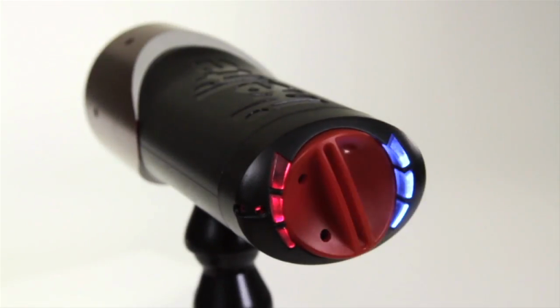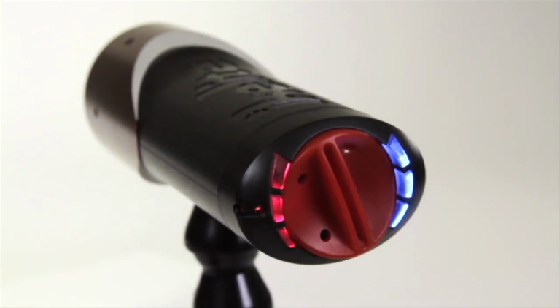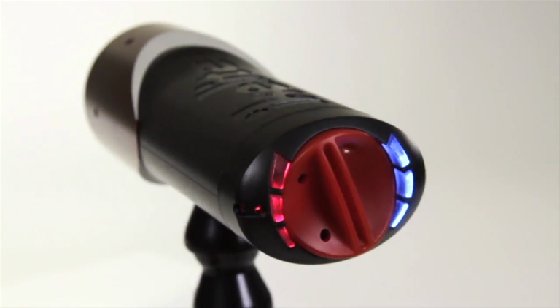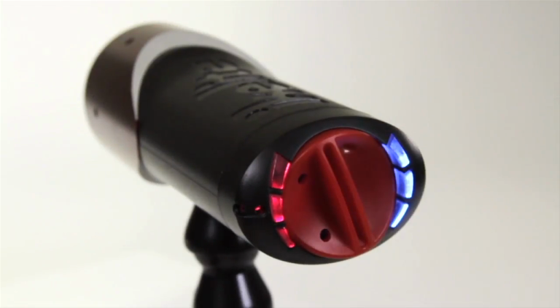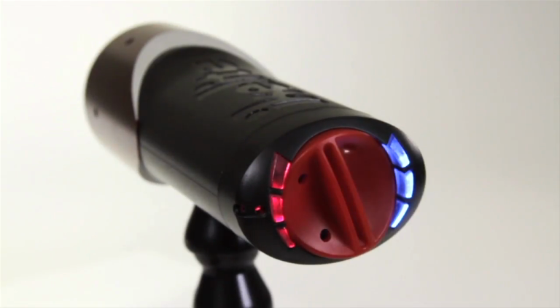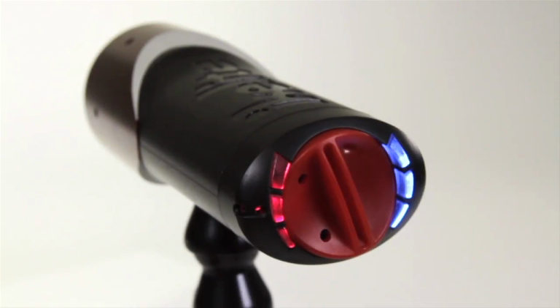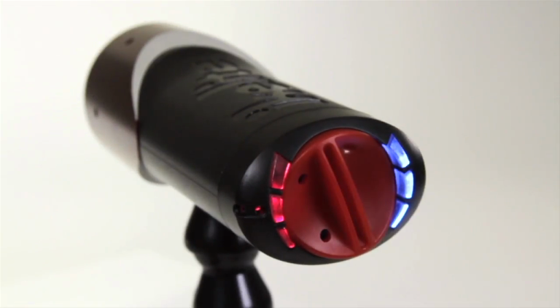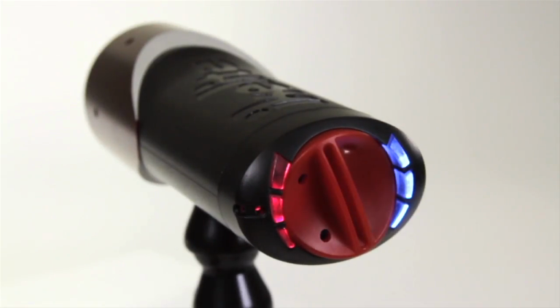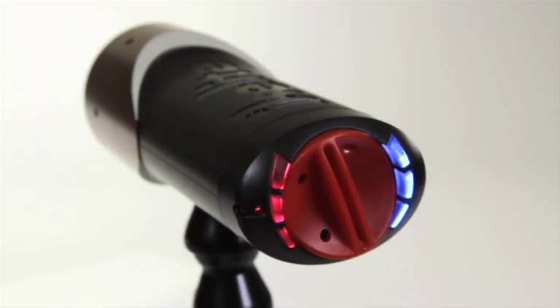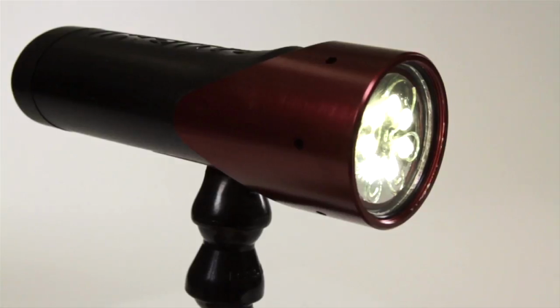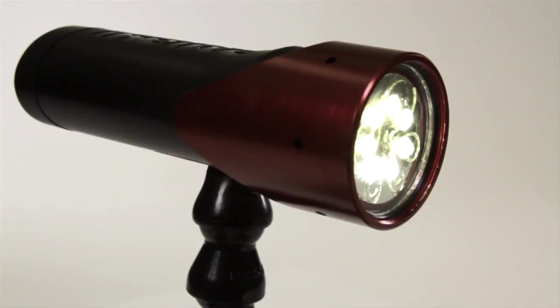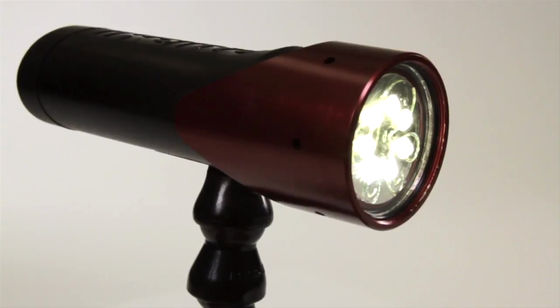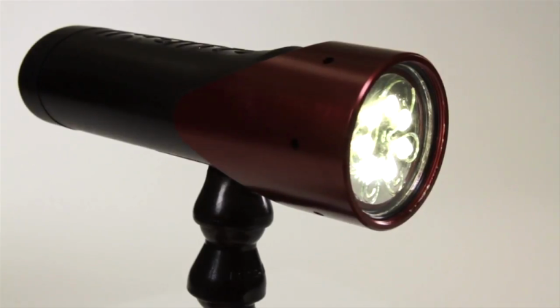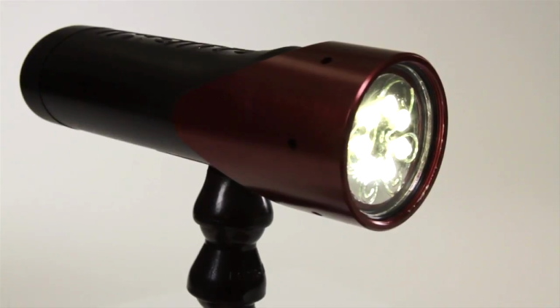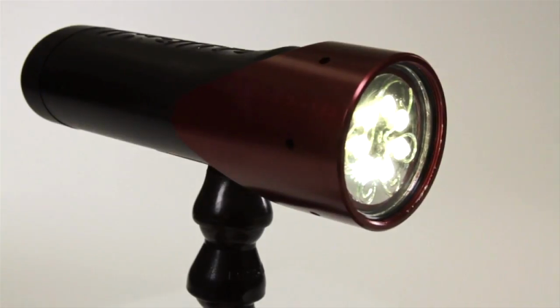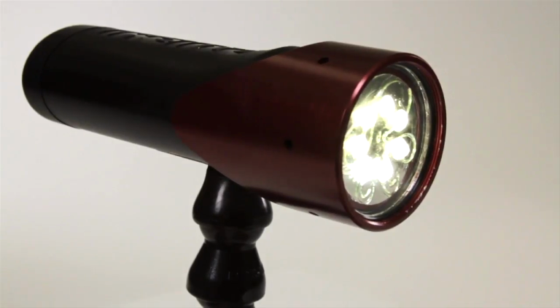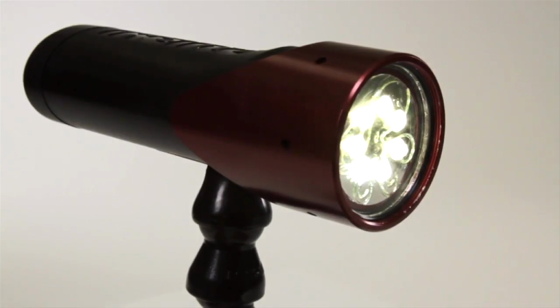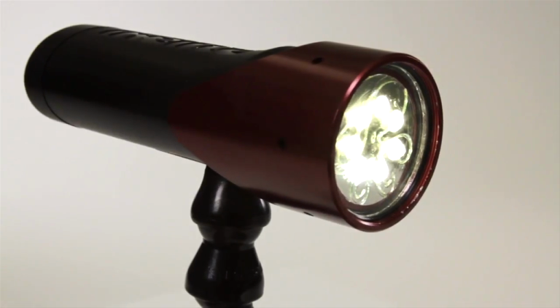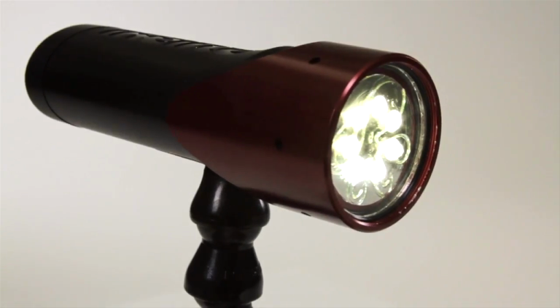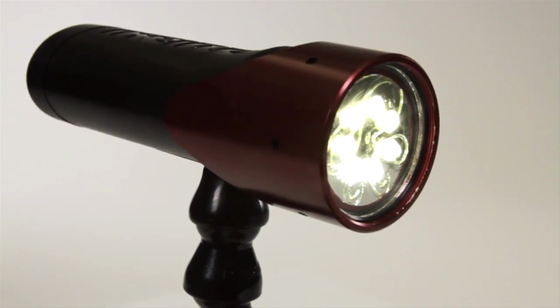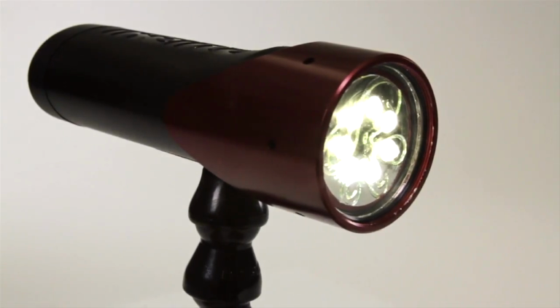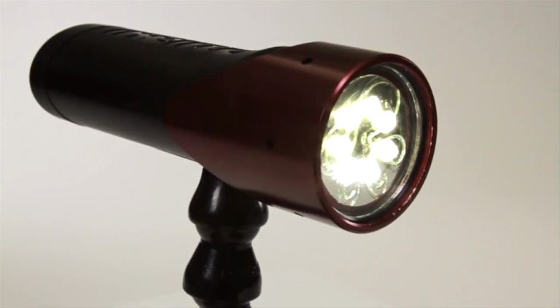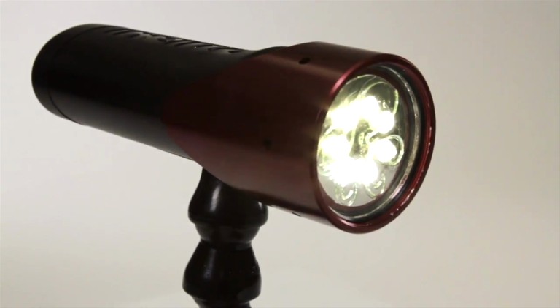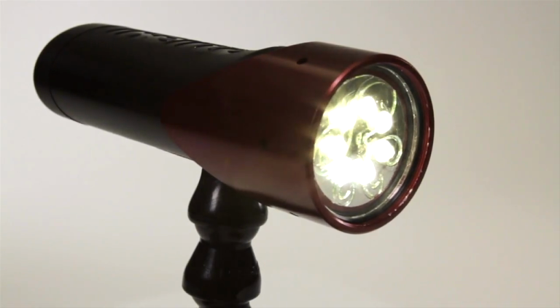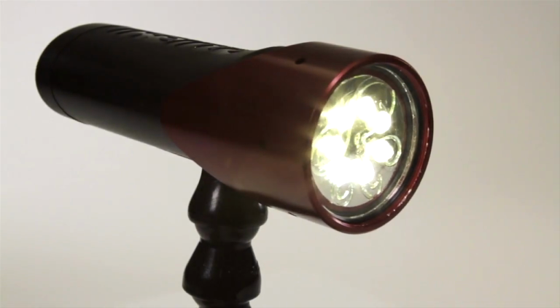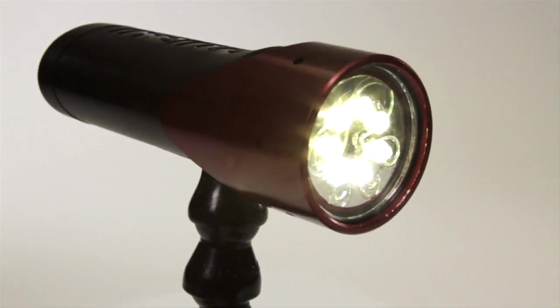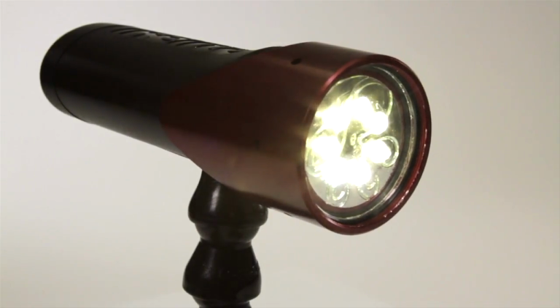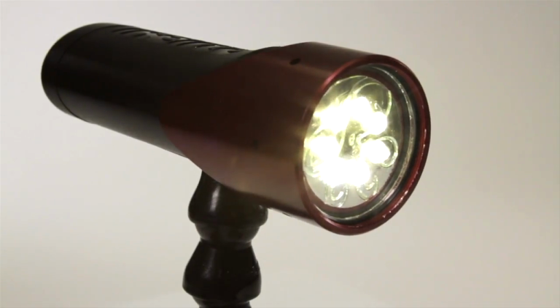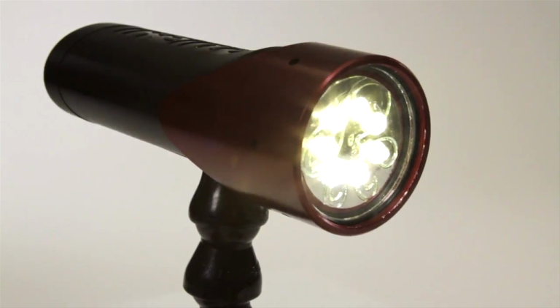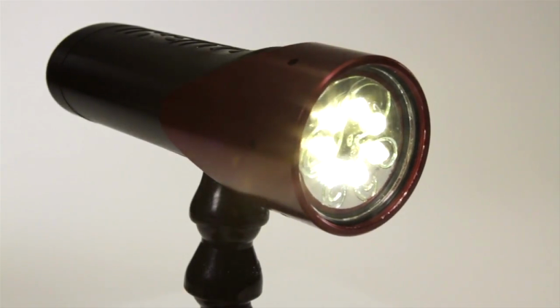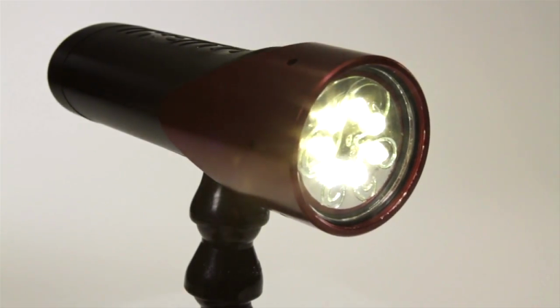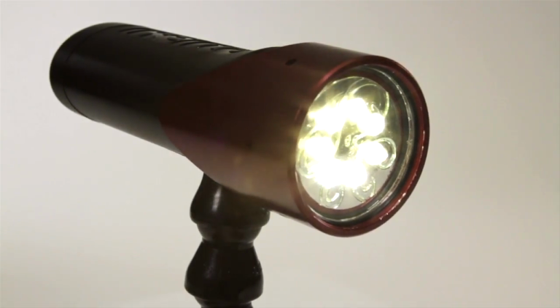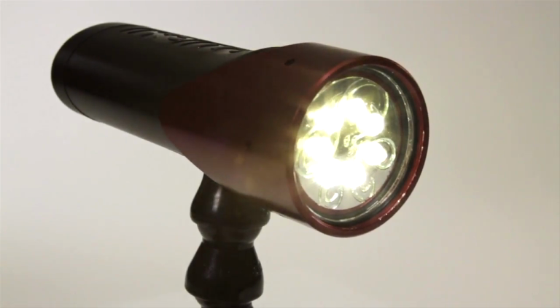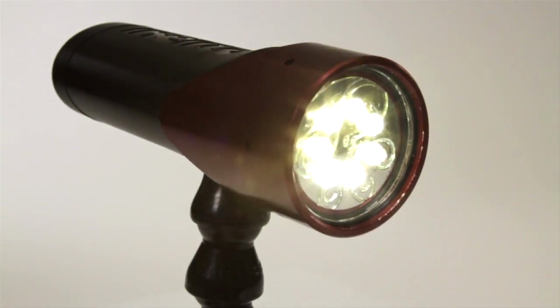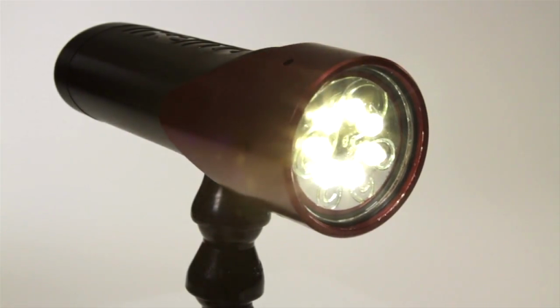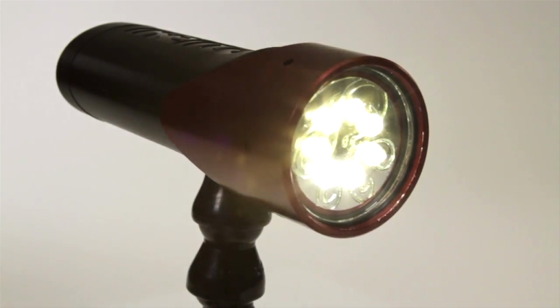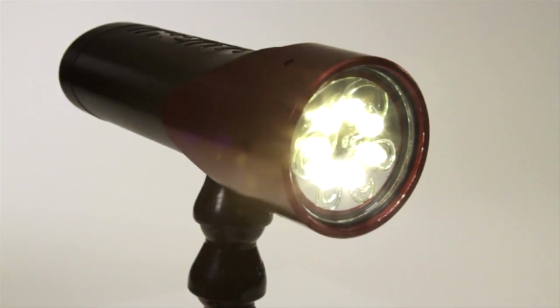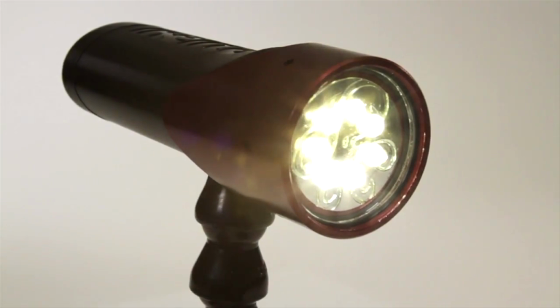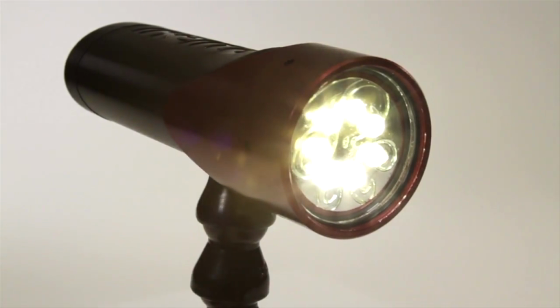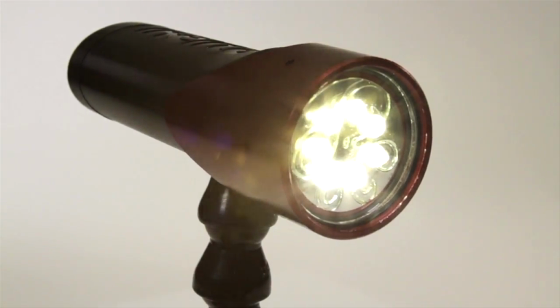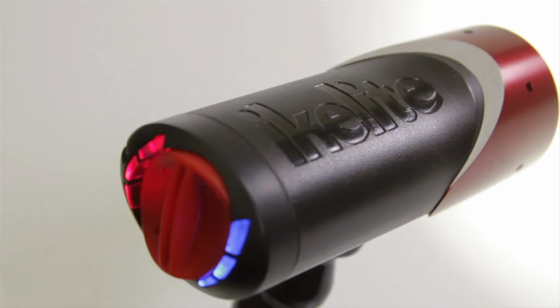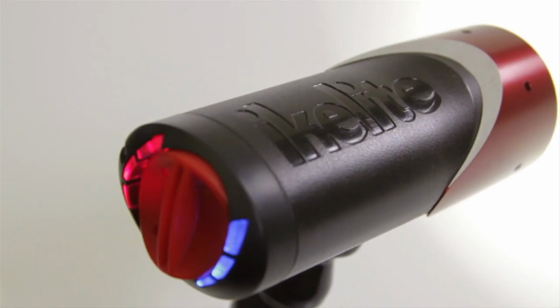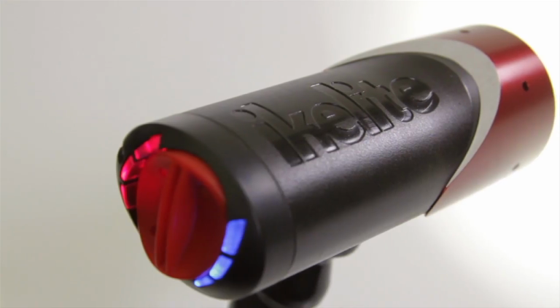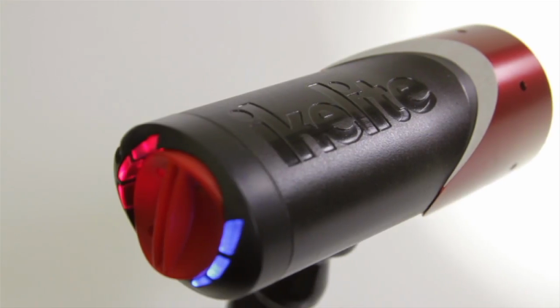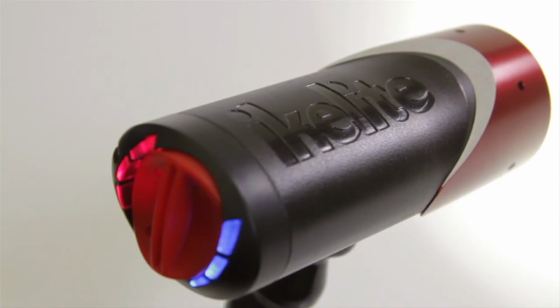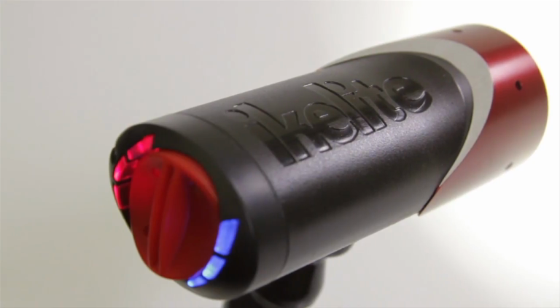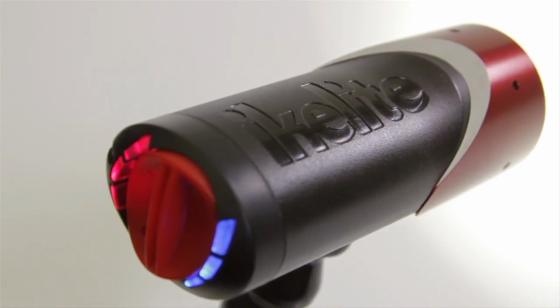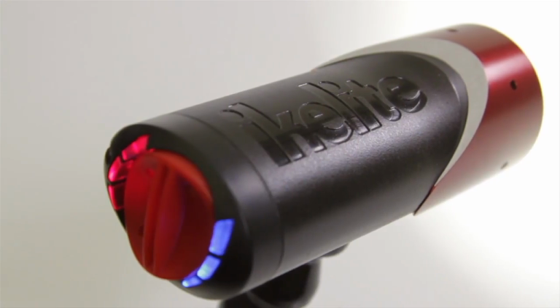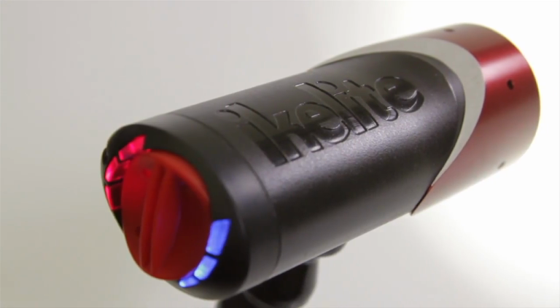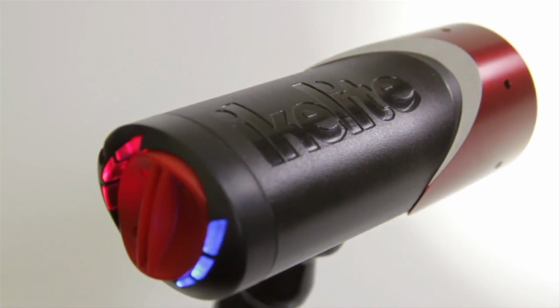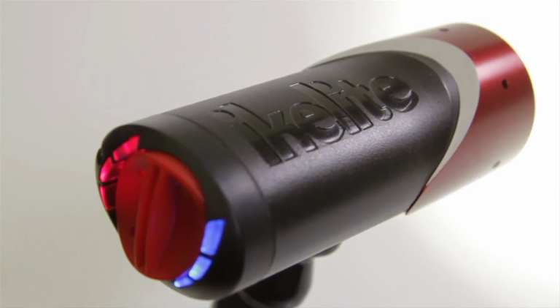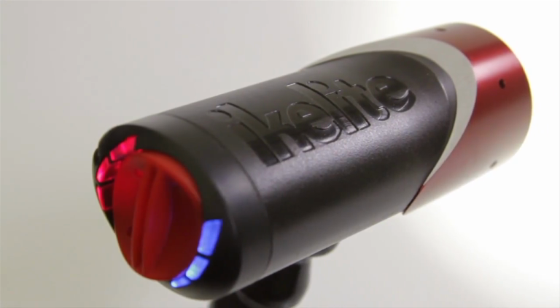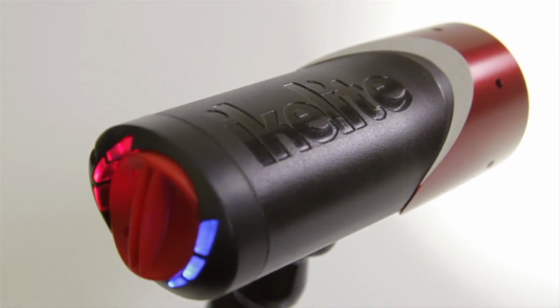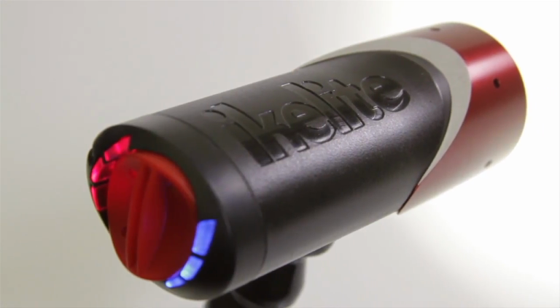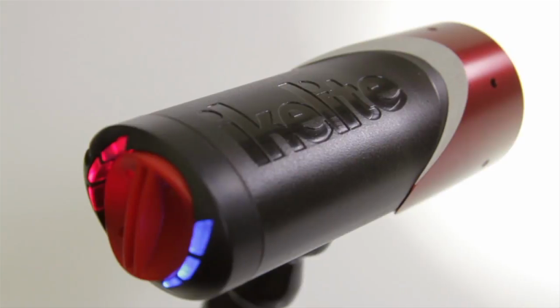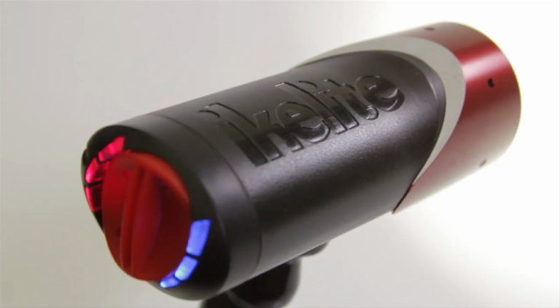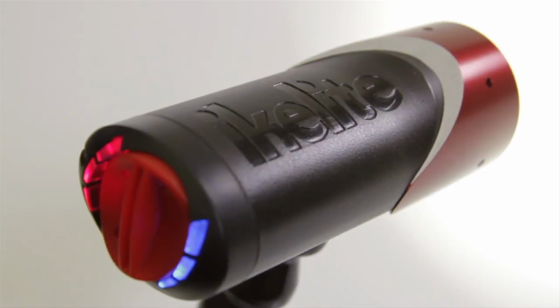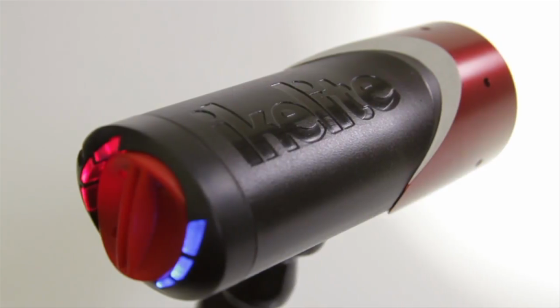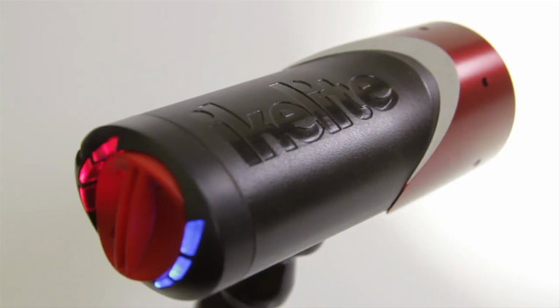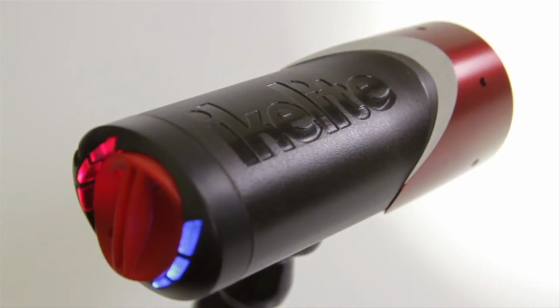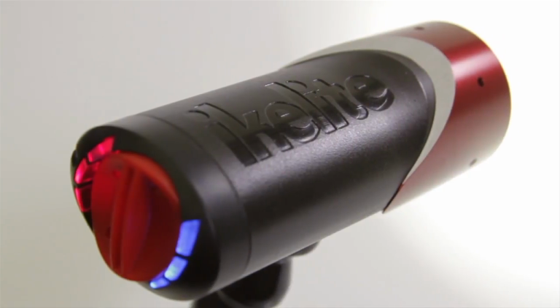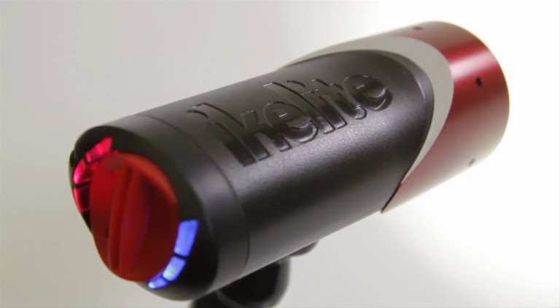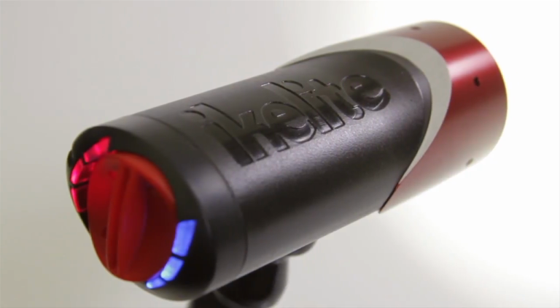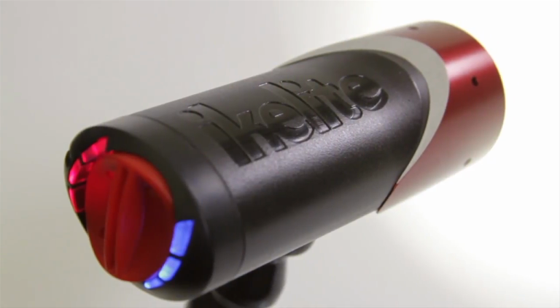The bottom line? For divers looking to light up their videos, Ike Lights' new Vega offers power and versatility at a reasonable price.